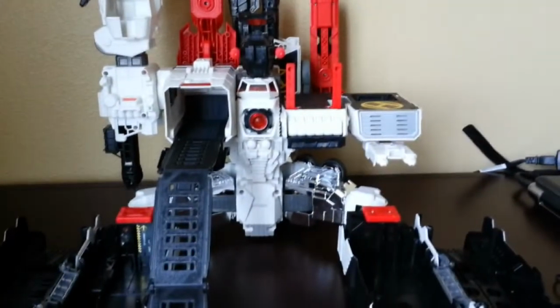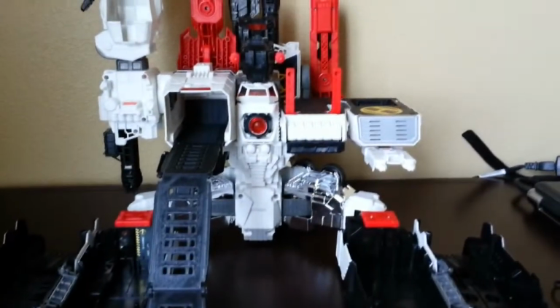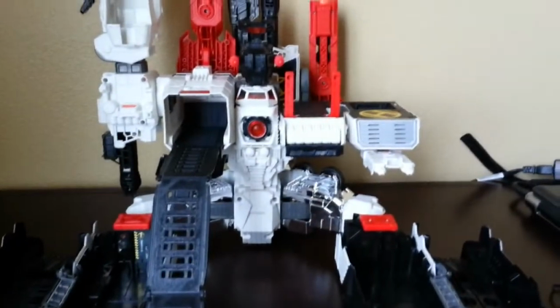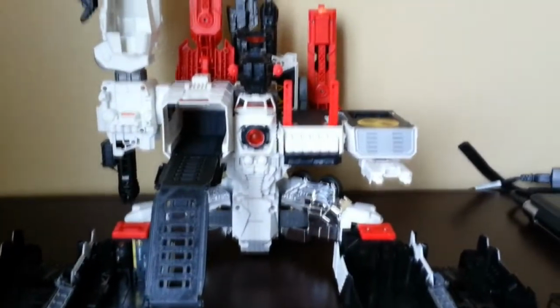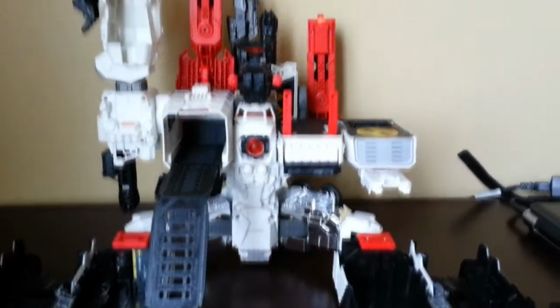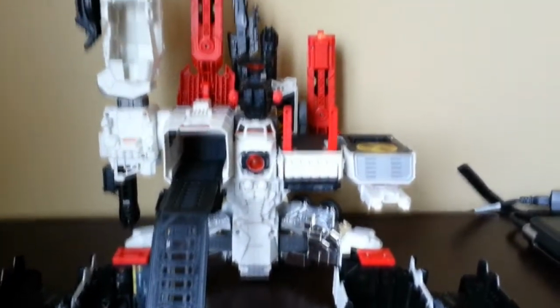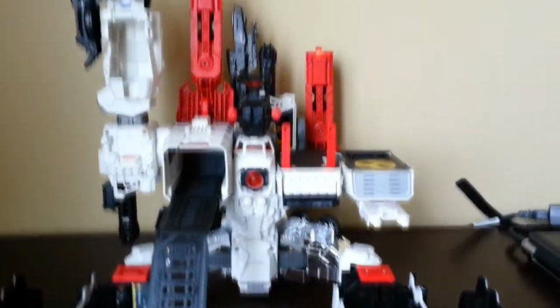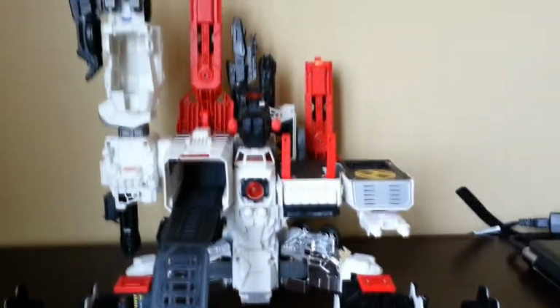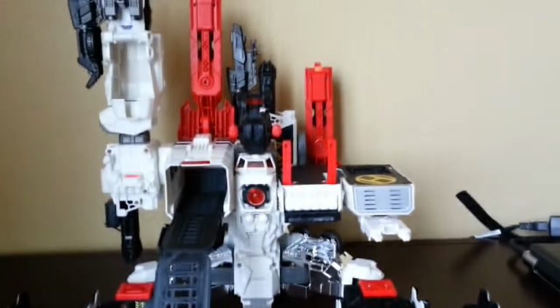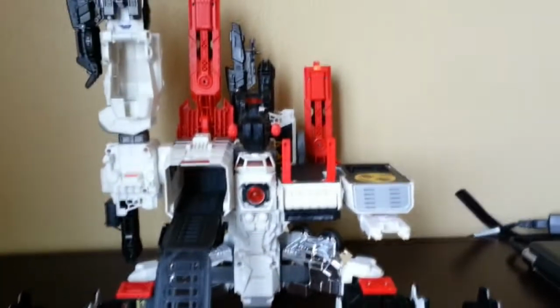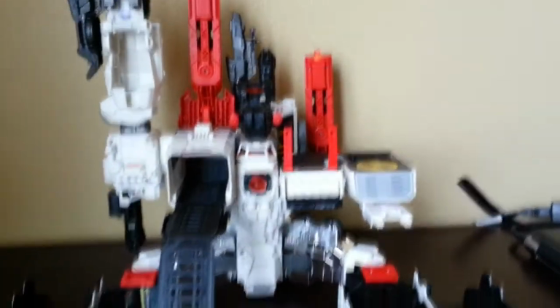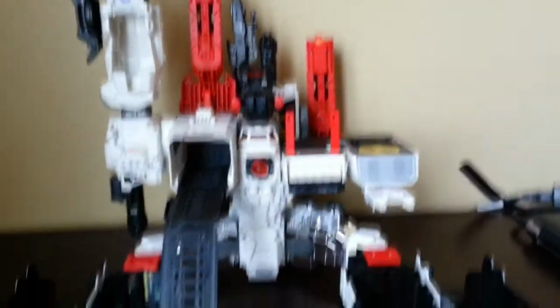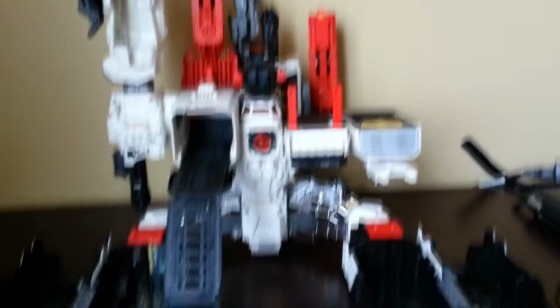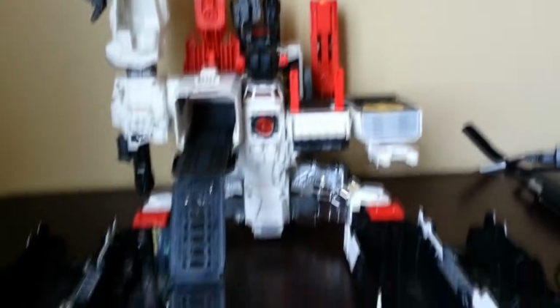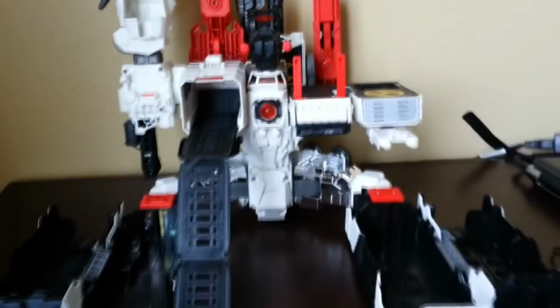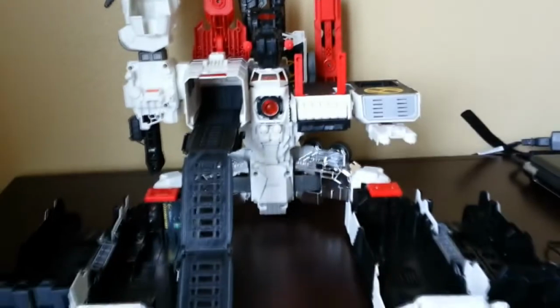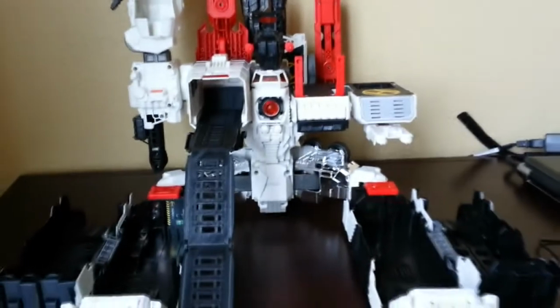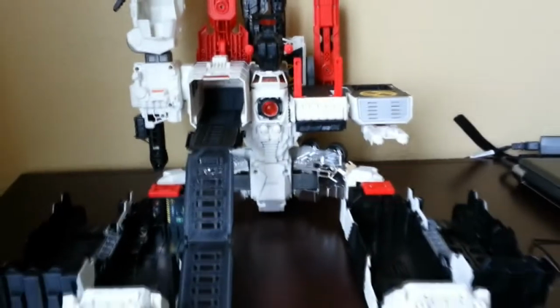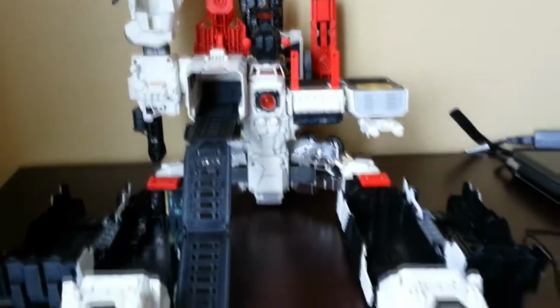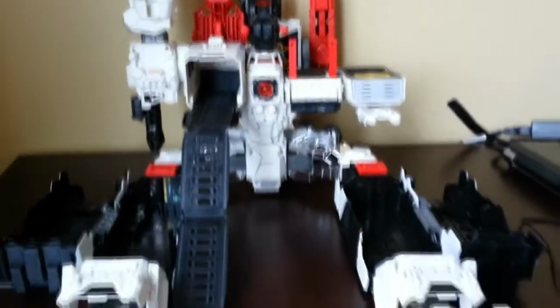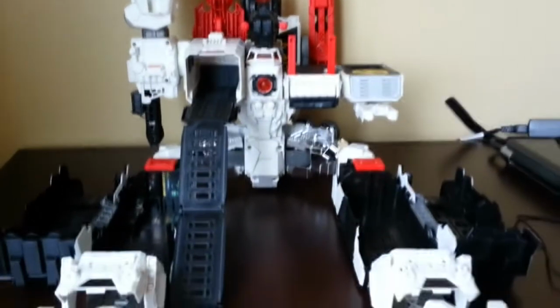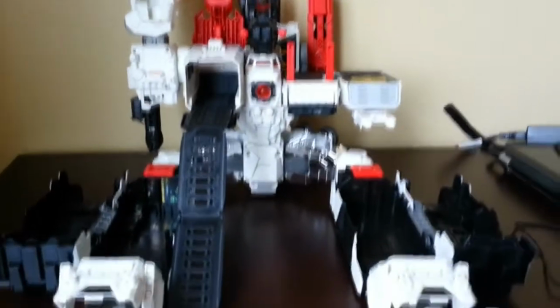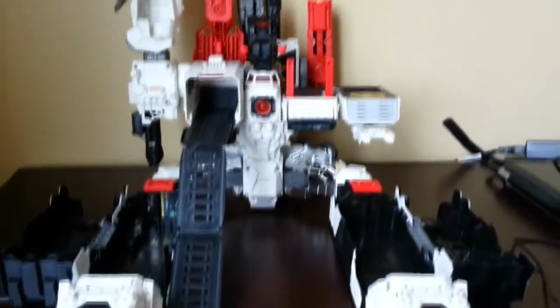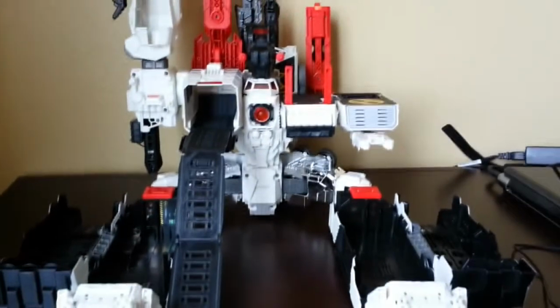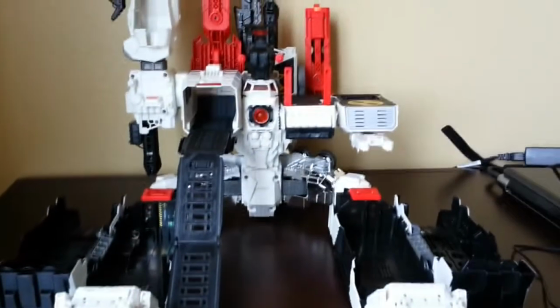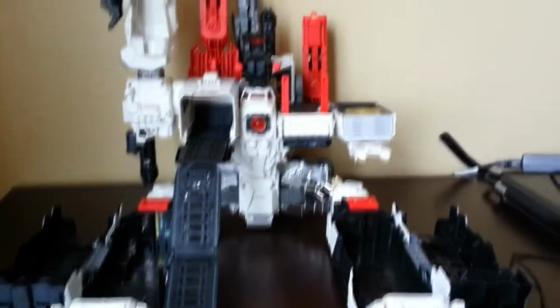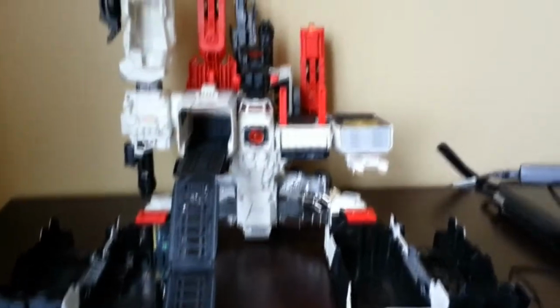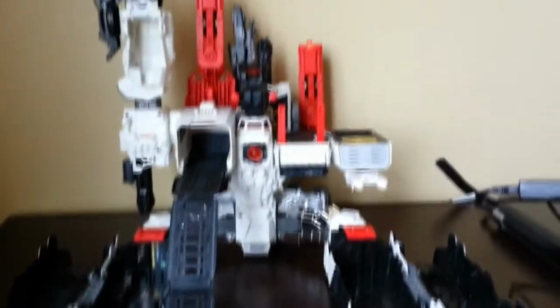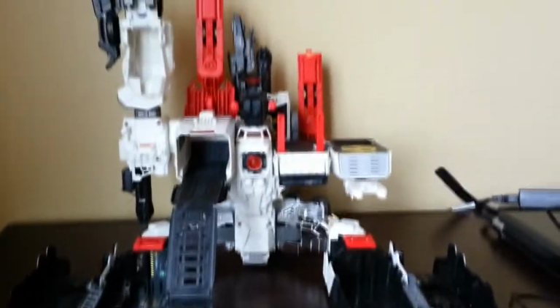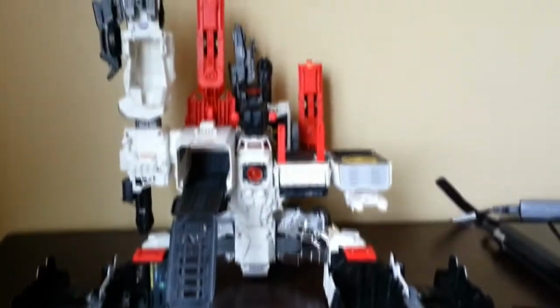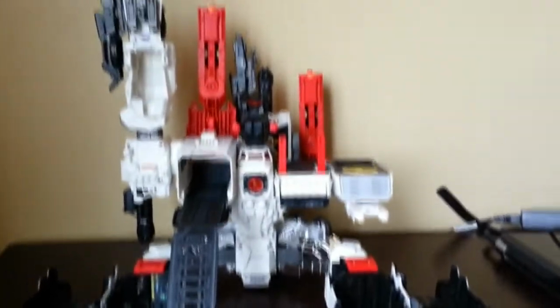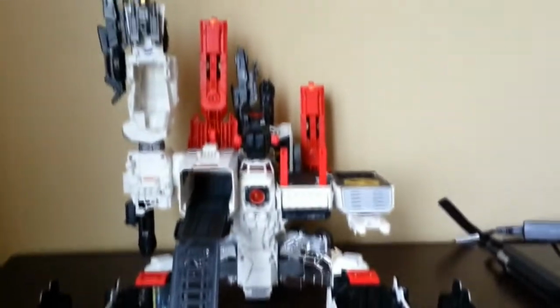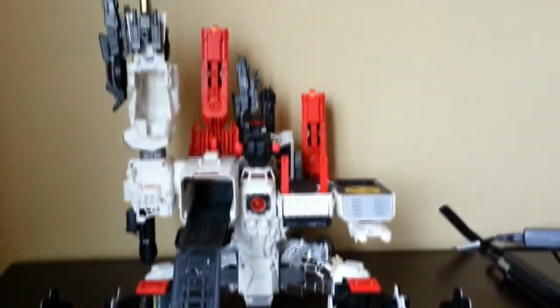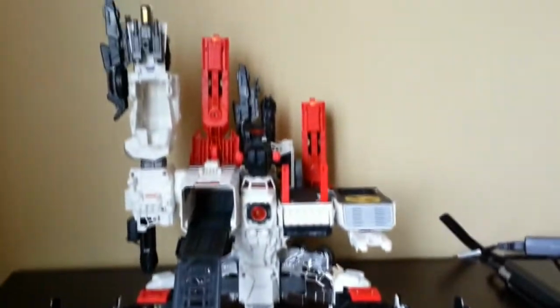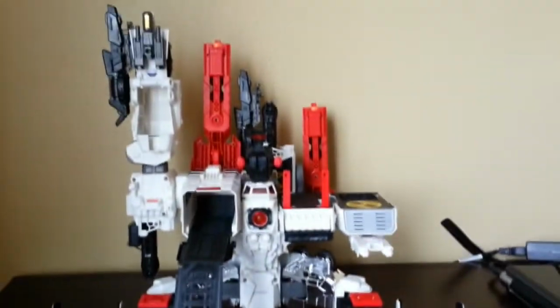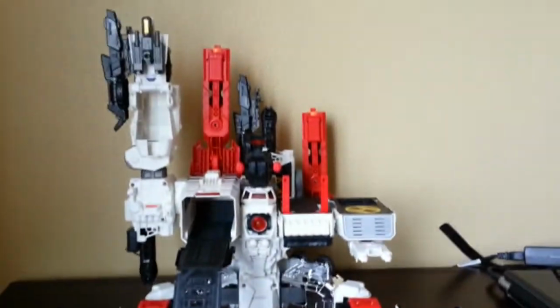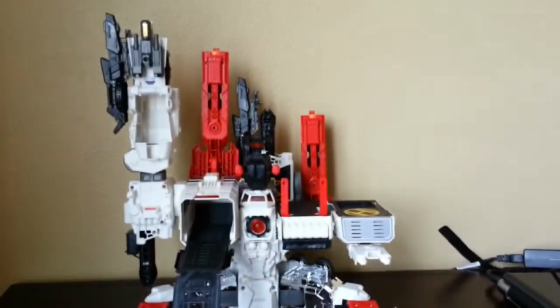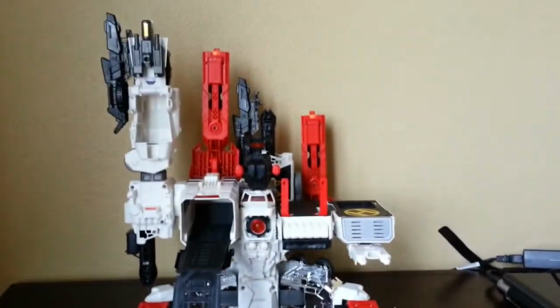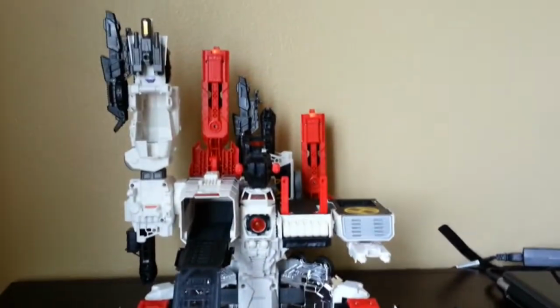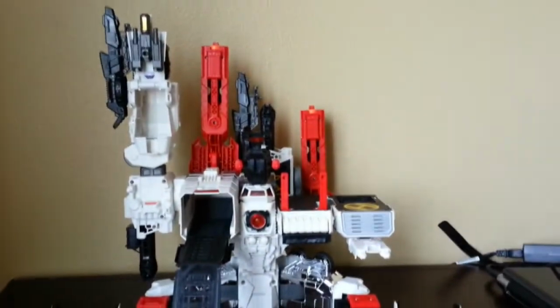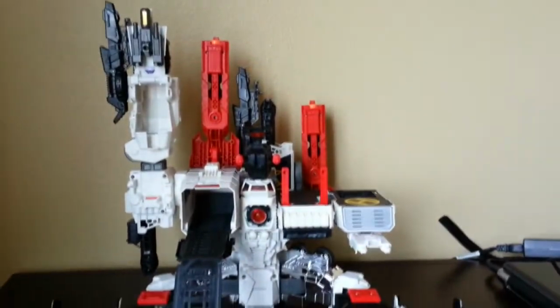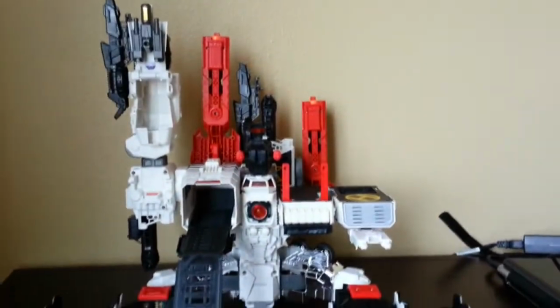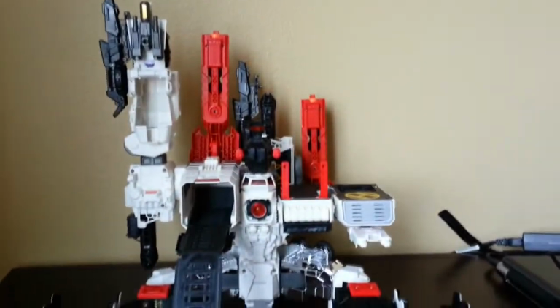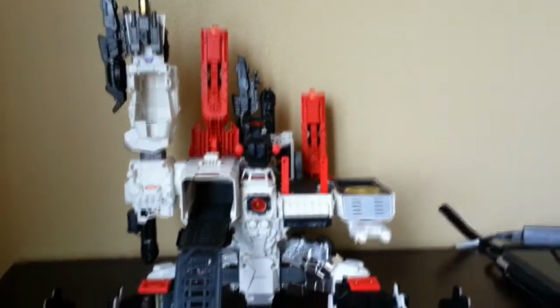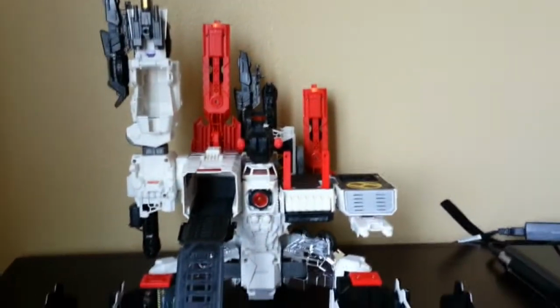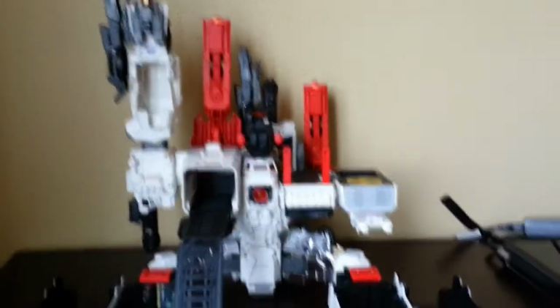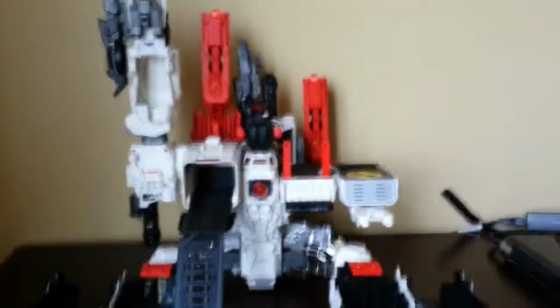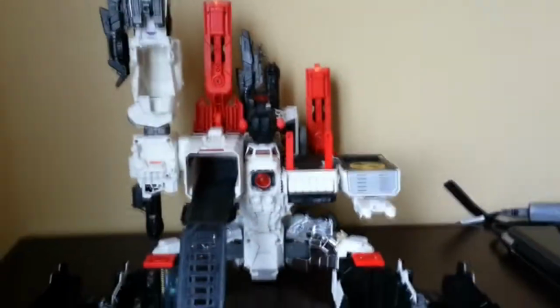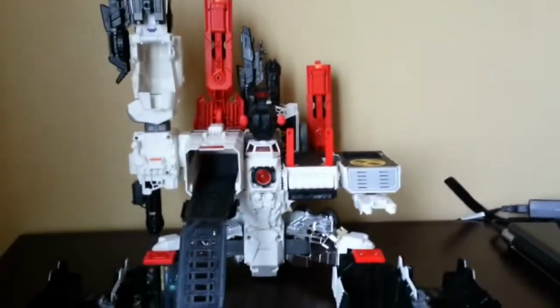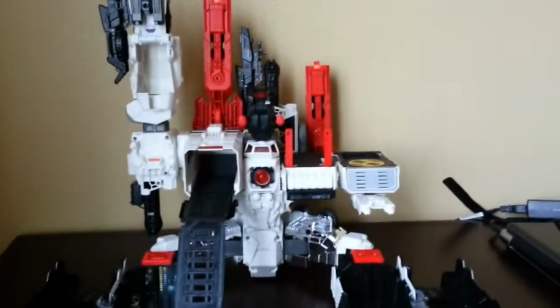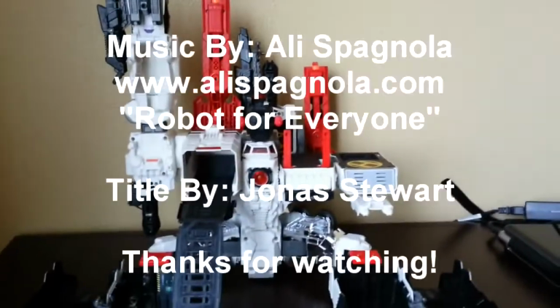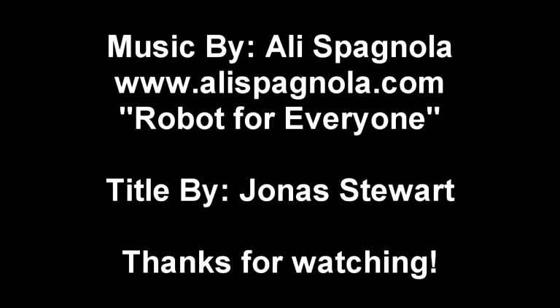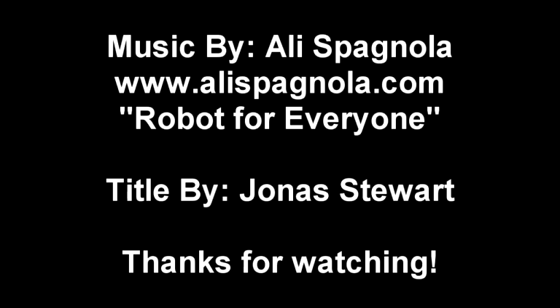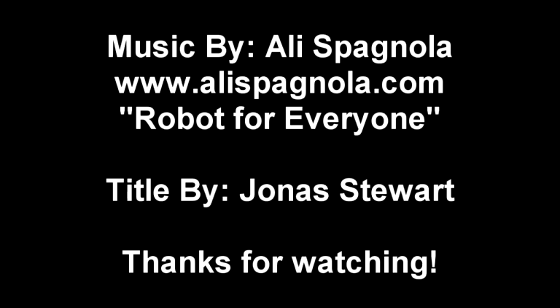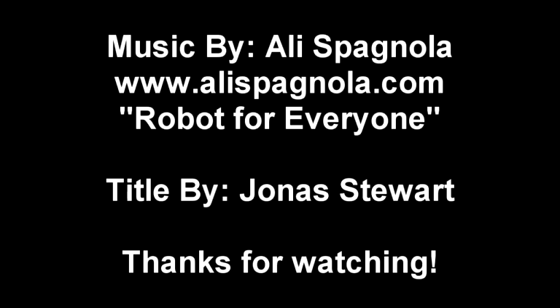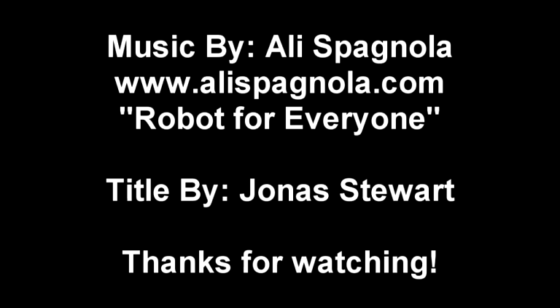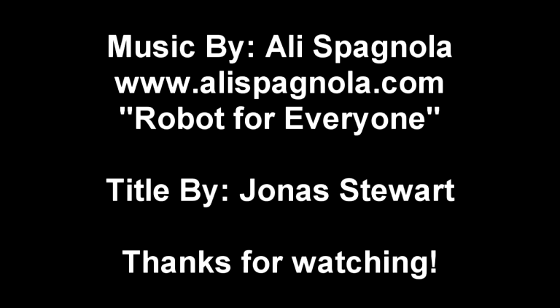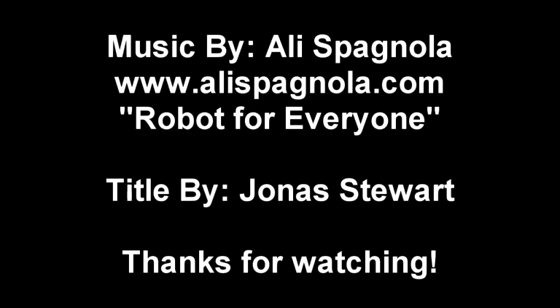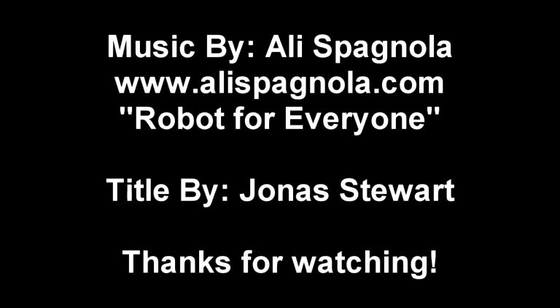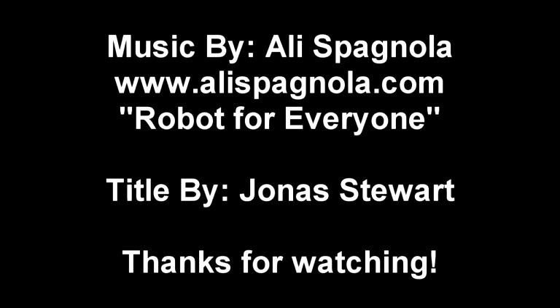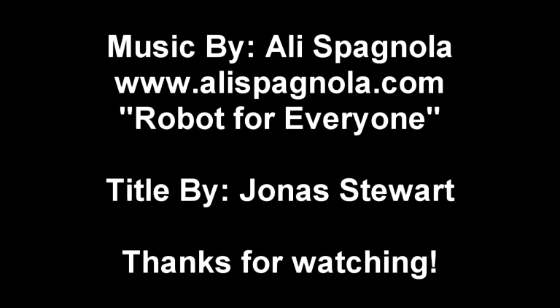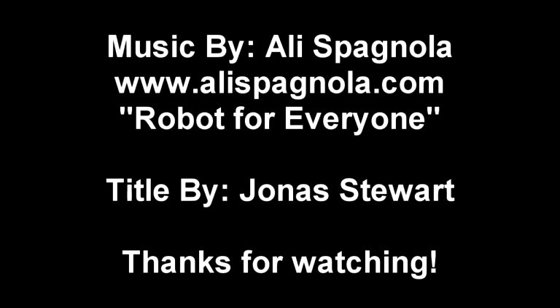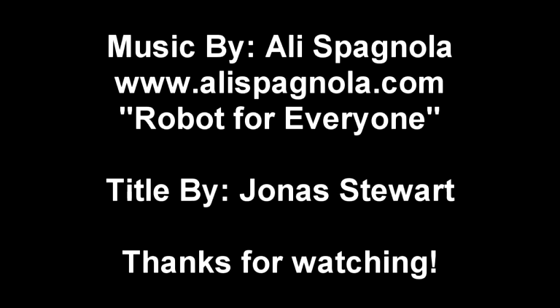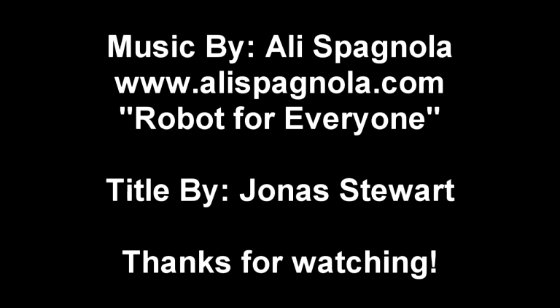Thank you Mega Moon Man for sending me these upgrade parts, and thank you everyone for watching the video. Robots for everyone.